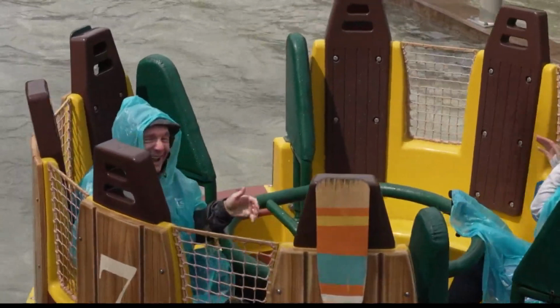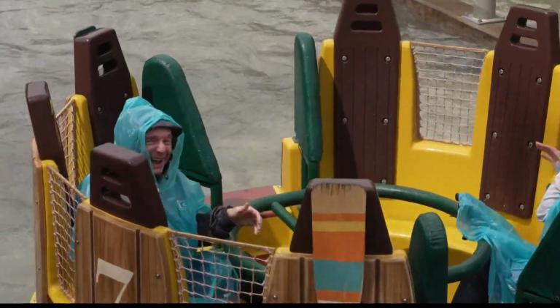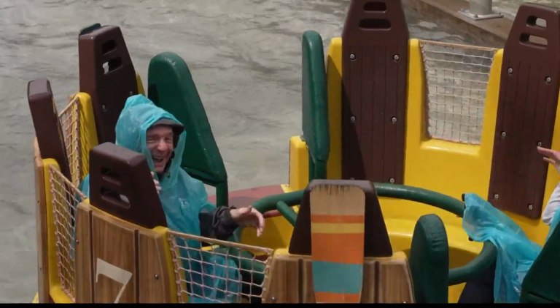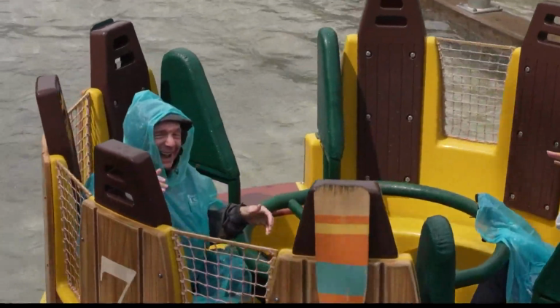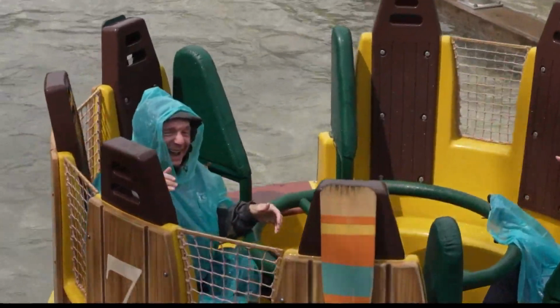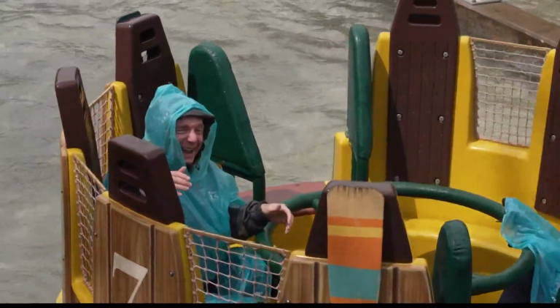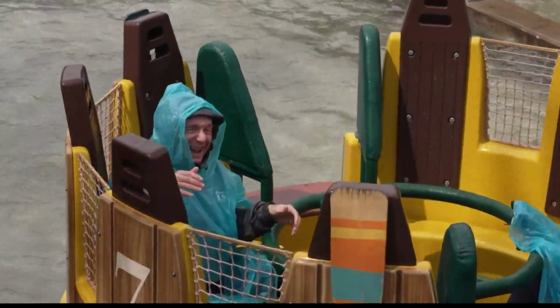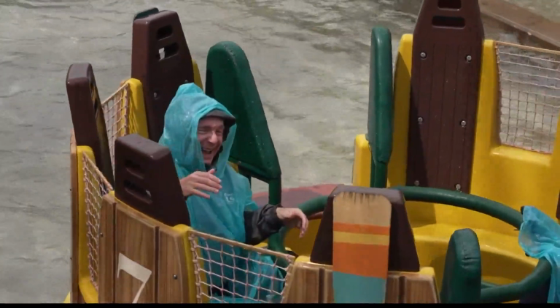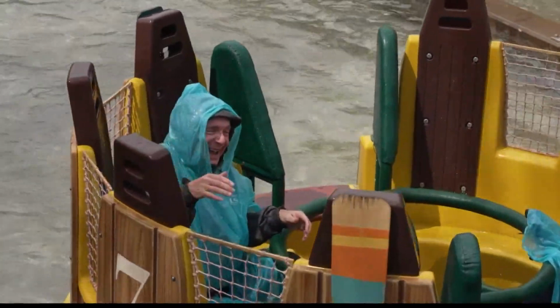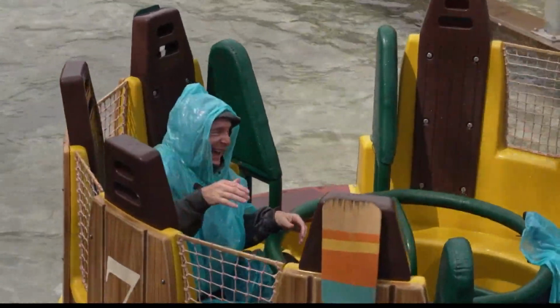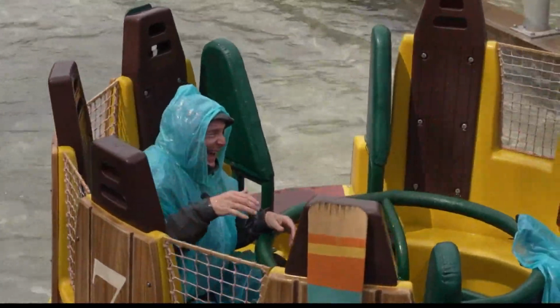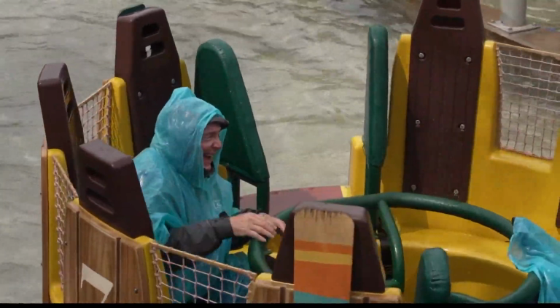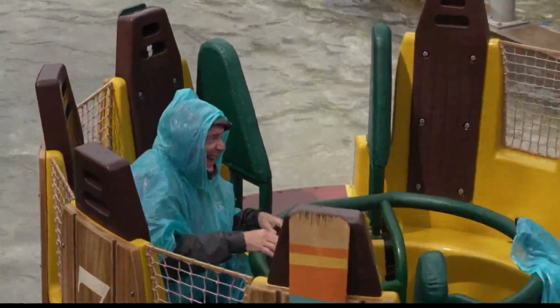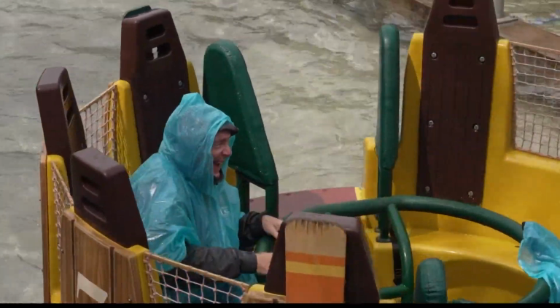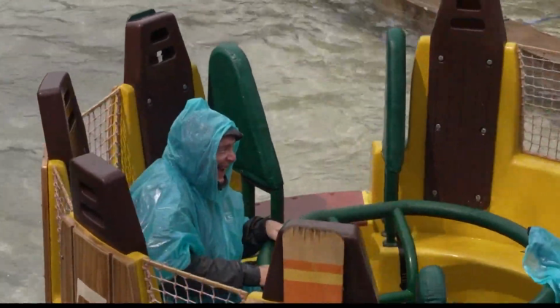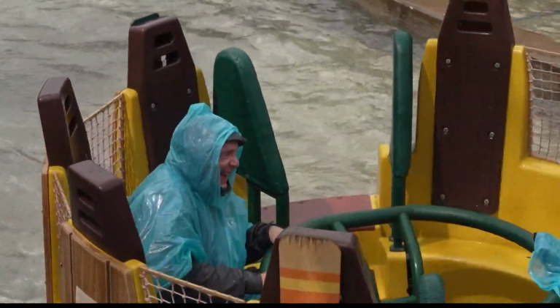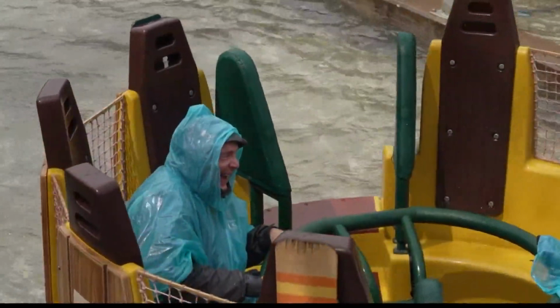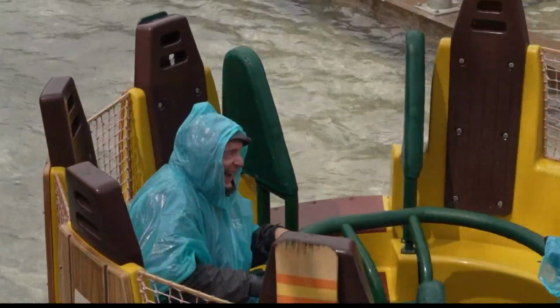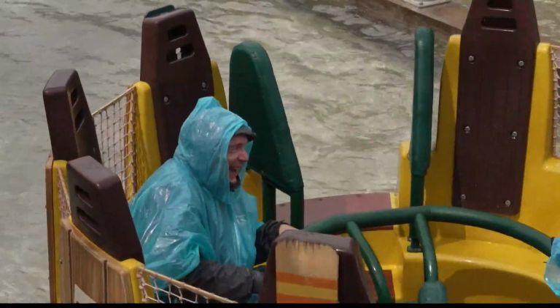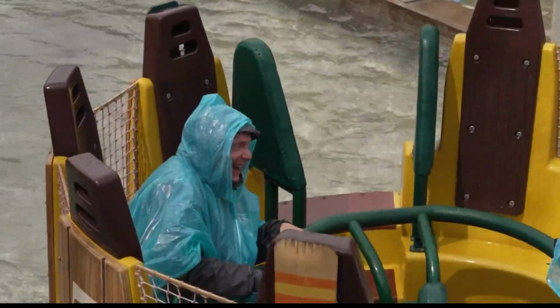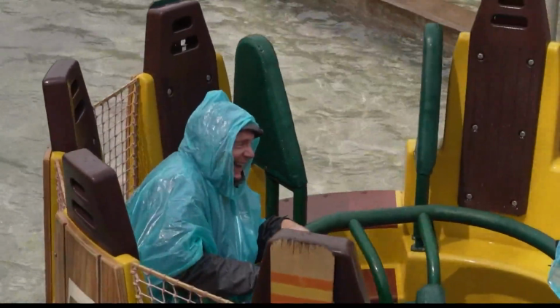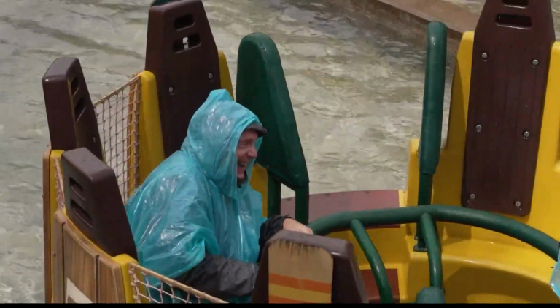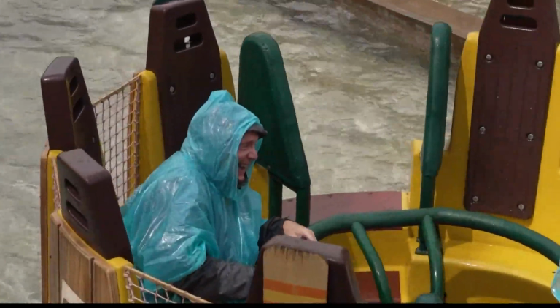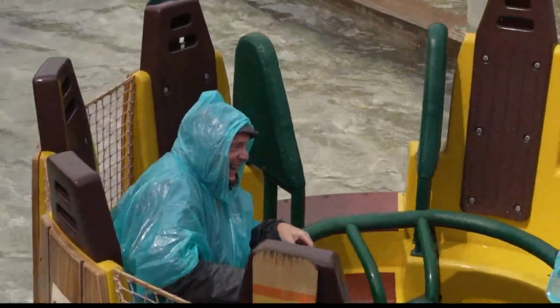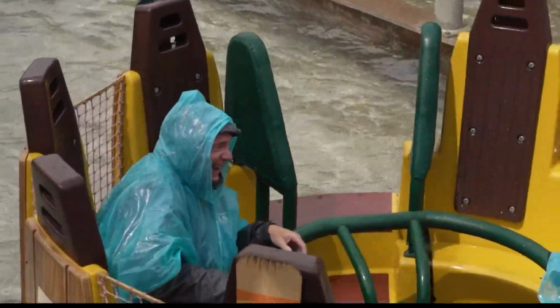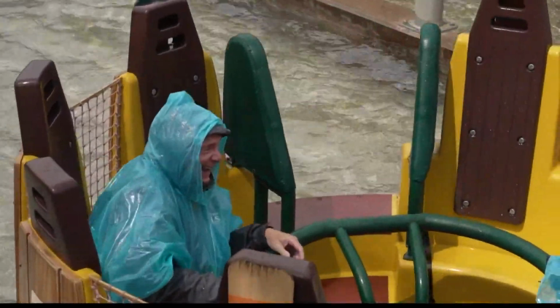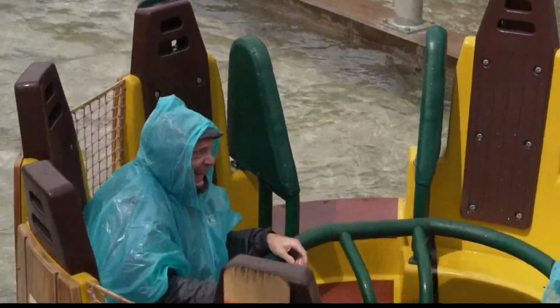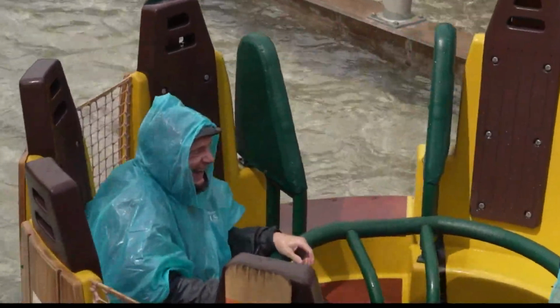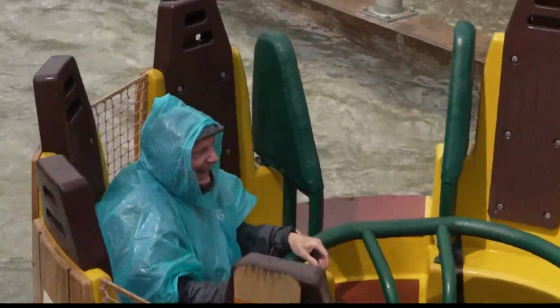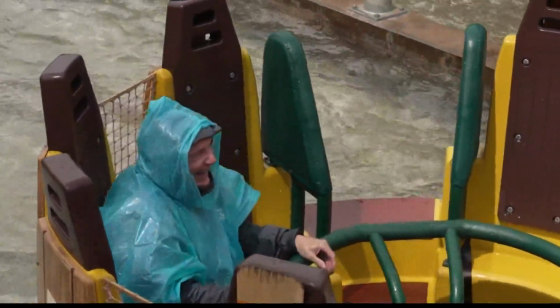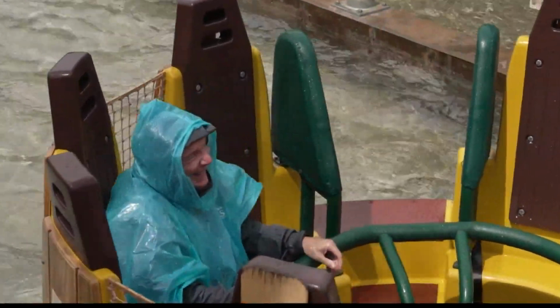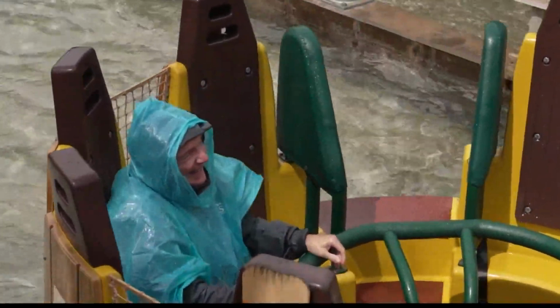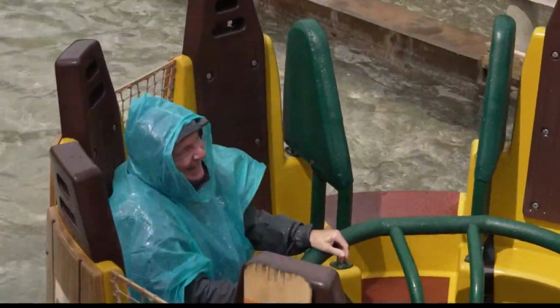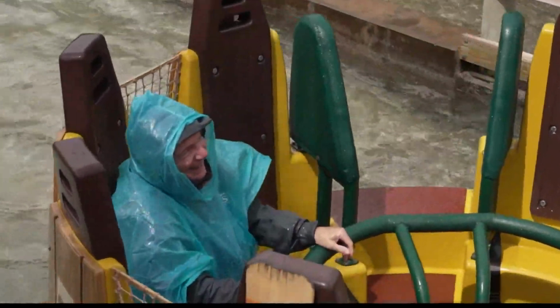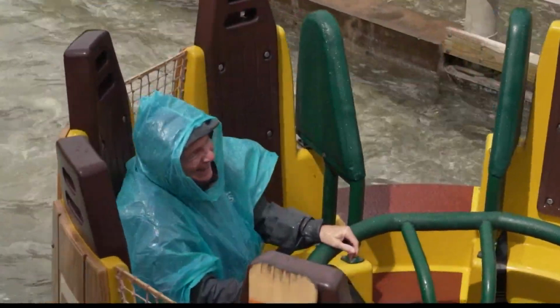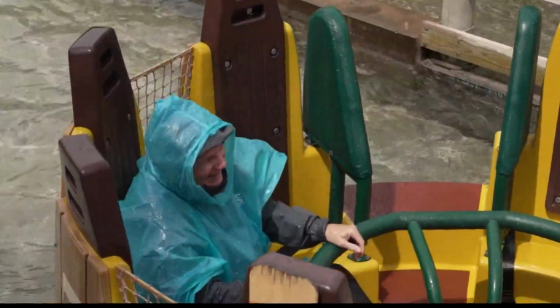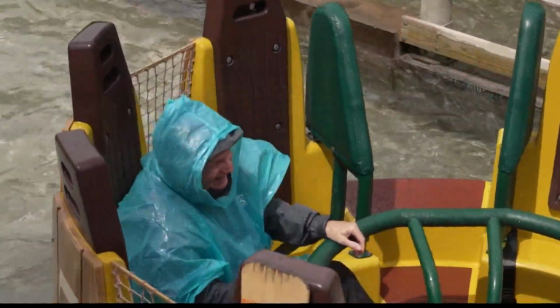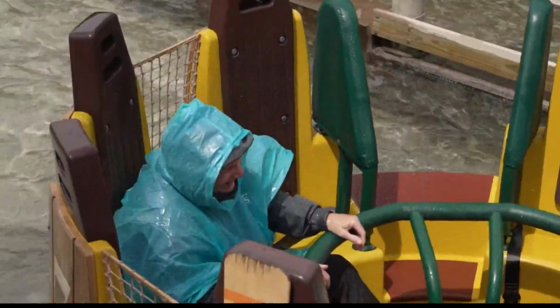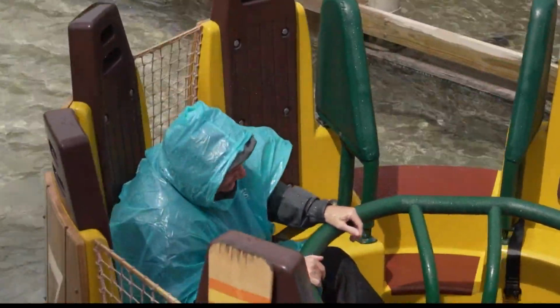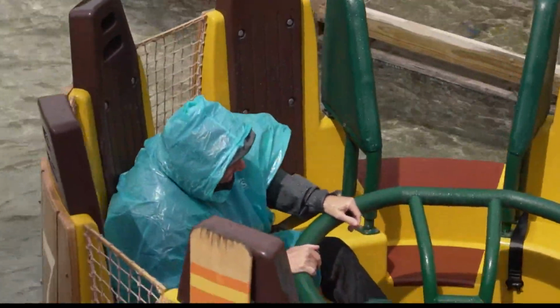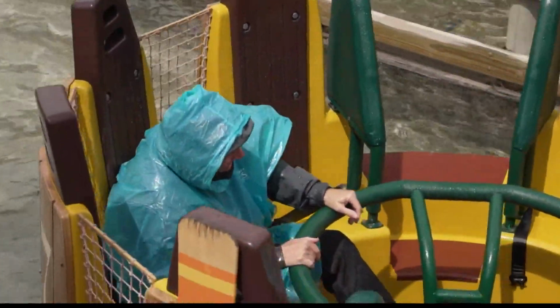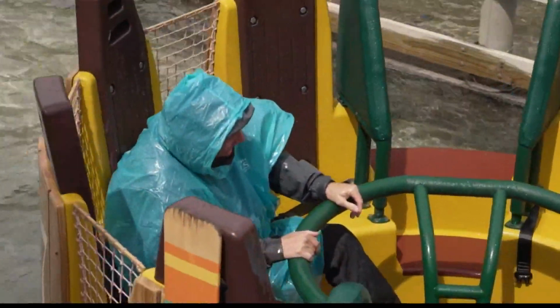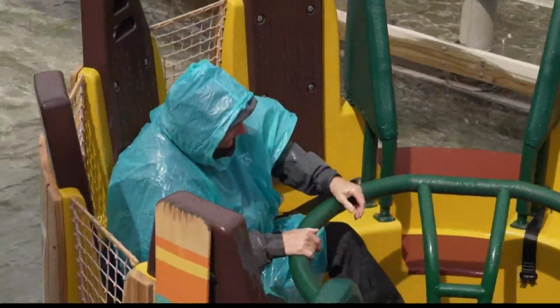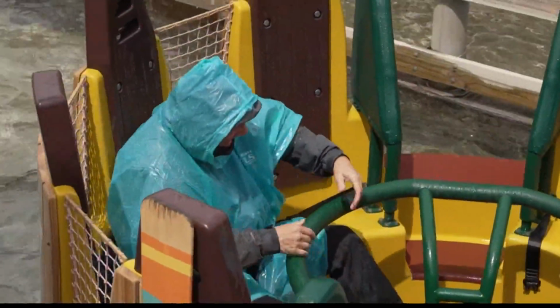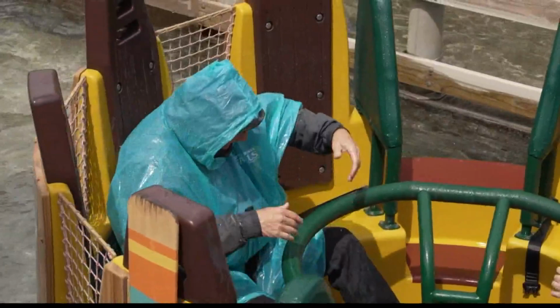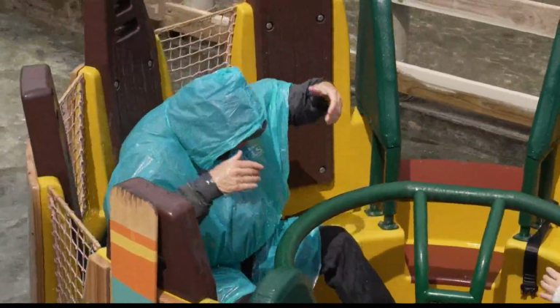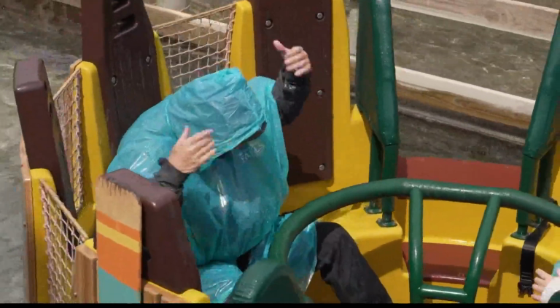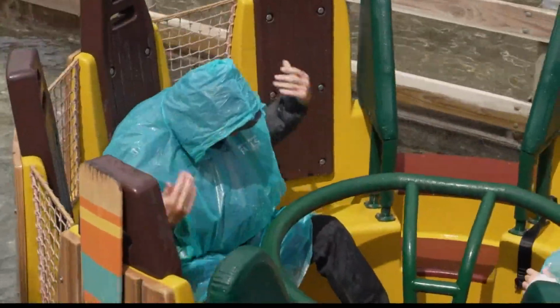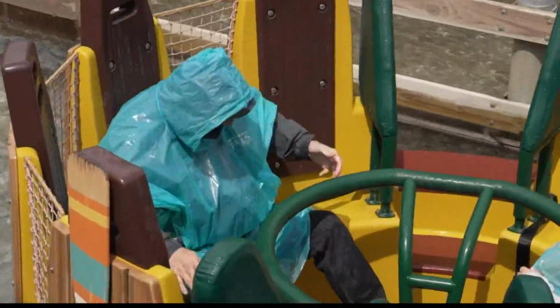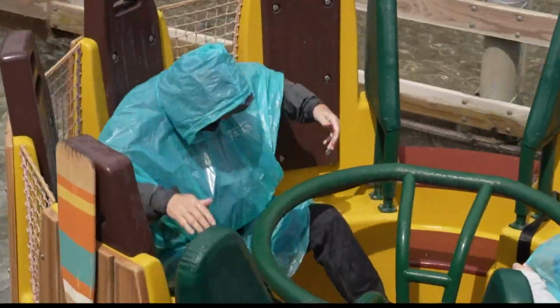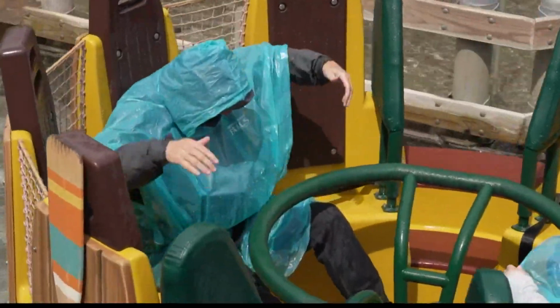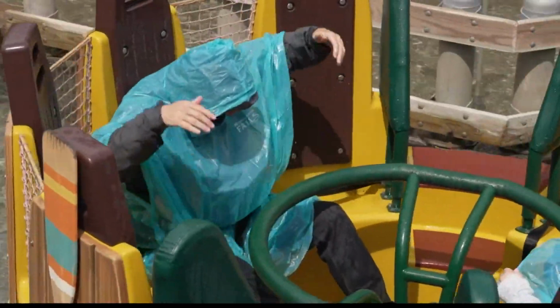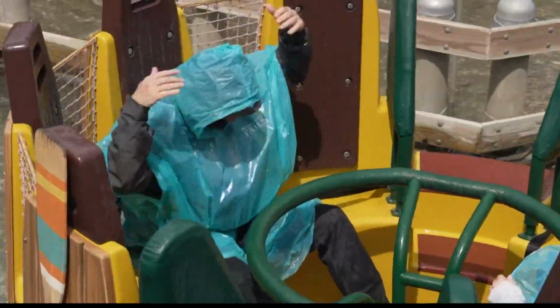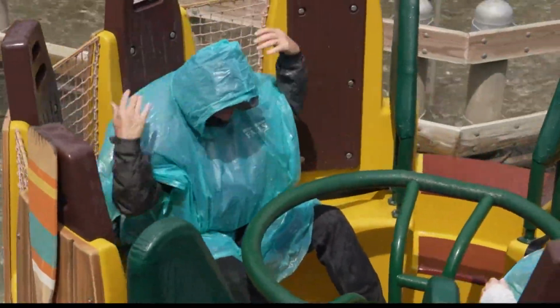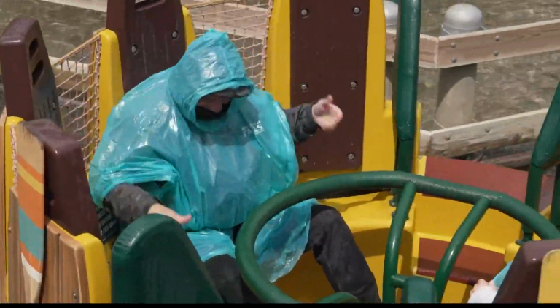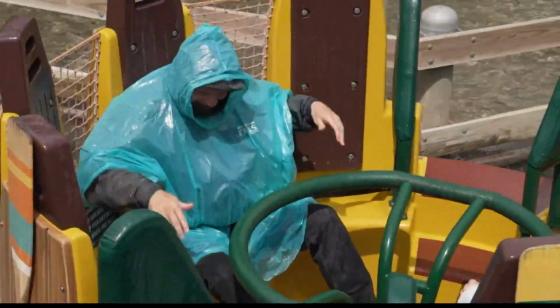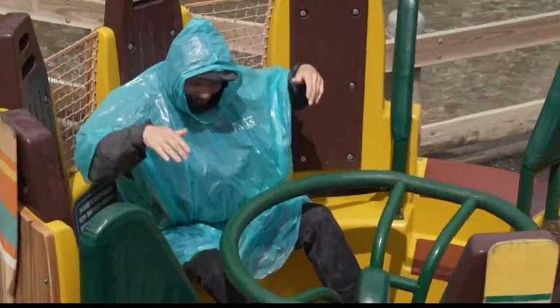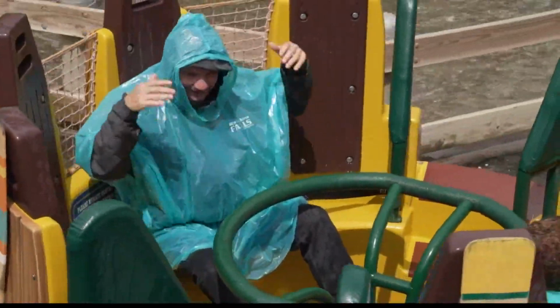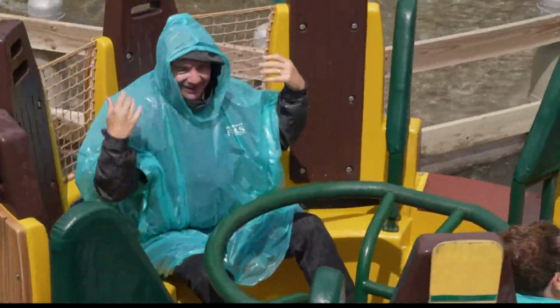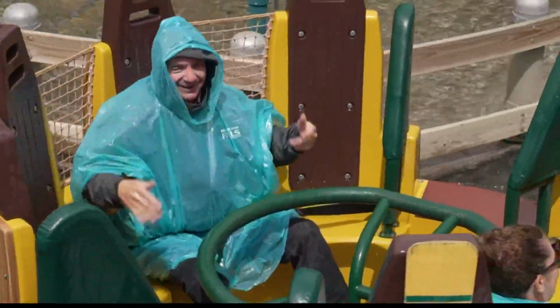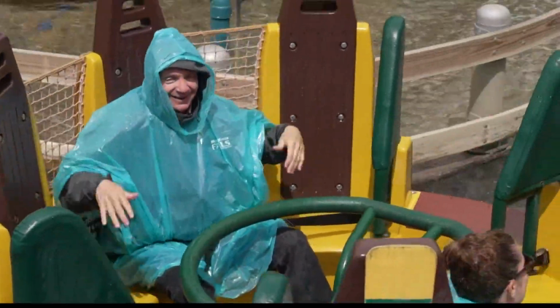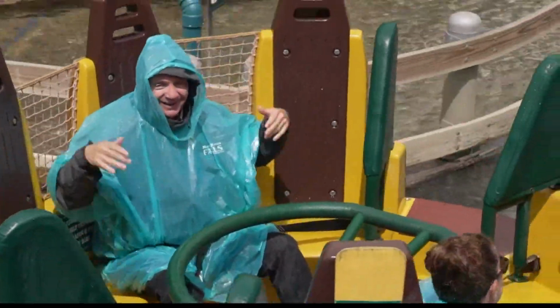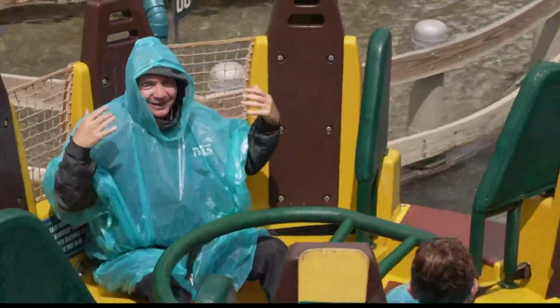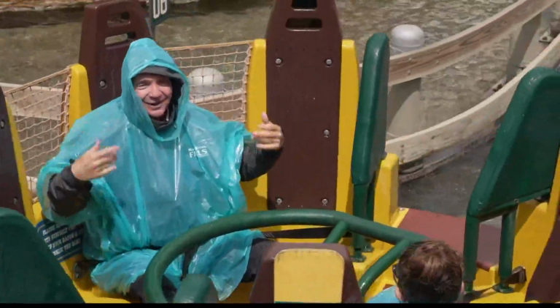Guests can stand on an overlook and take aim. We did that with our producer Megan. Let's just say she ended up more than drenched.